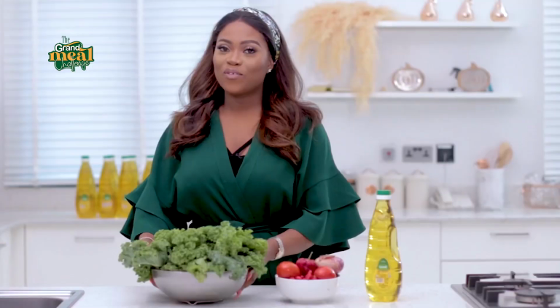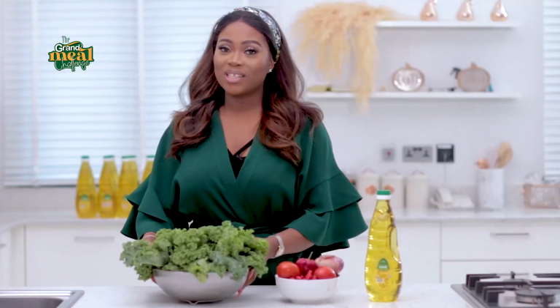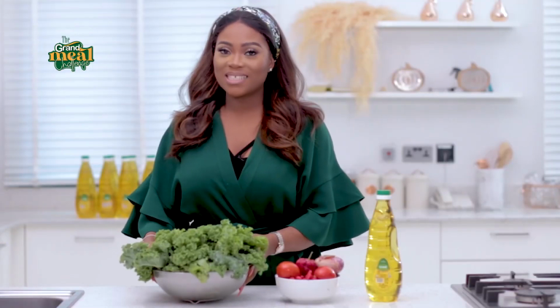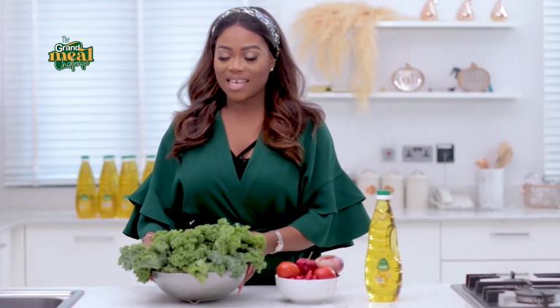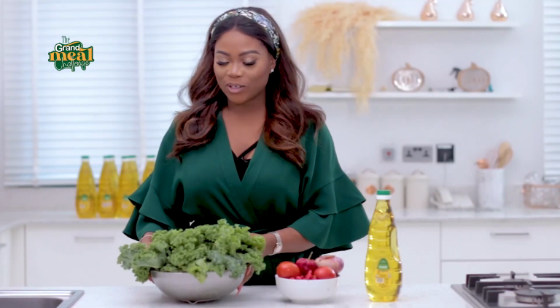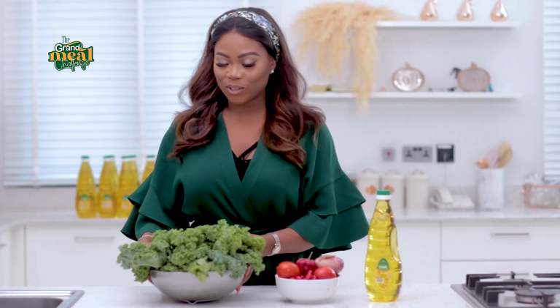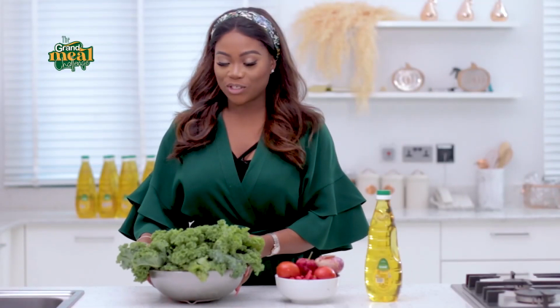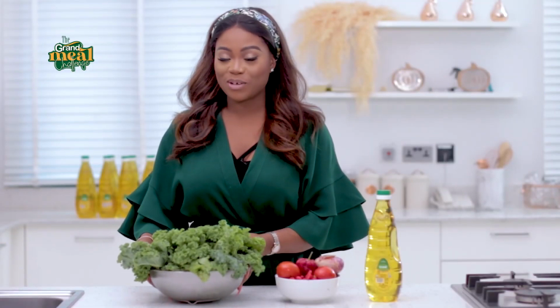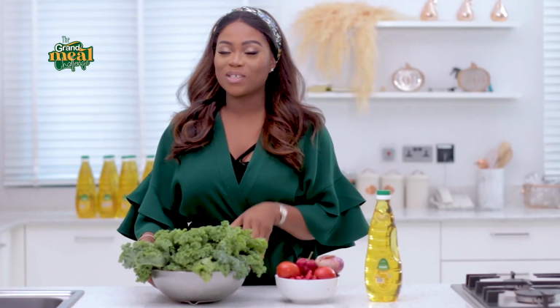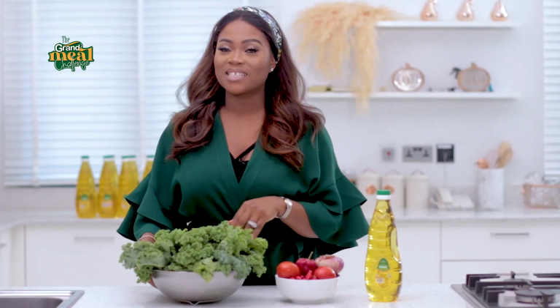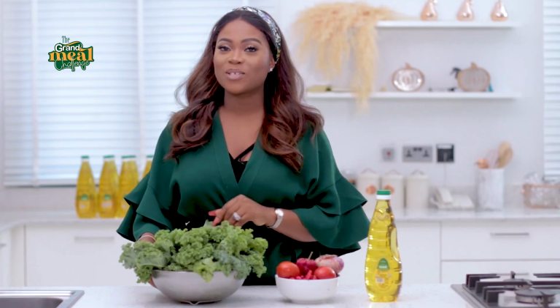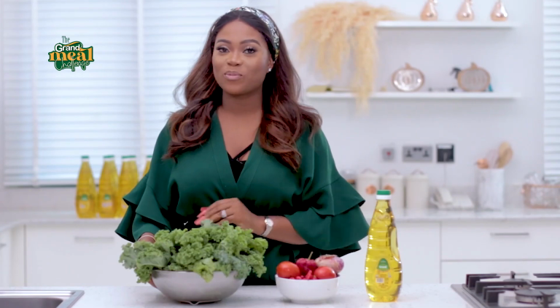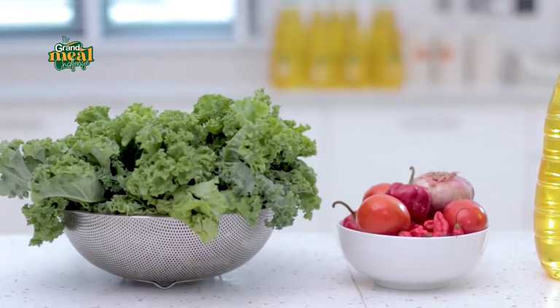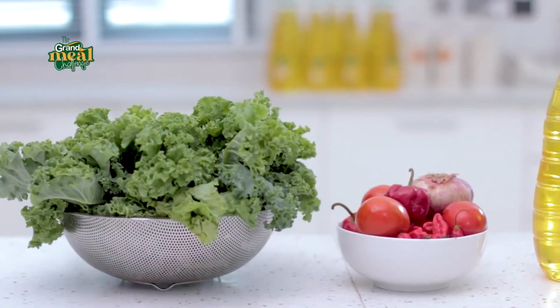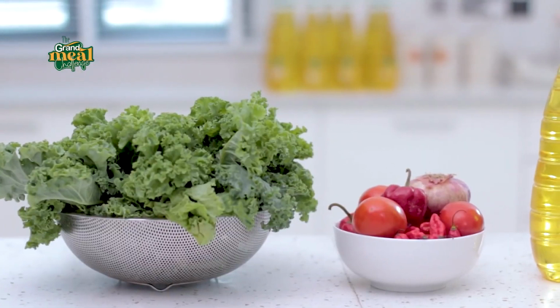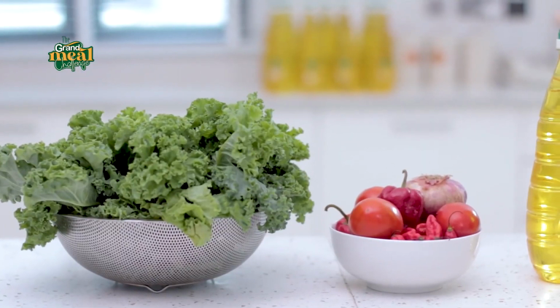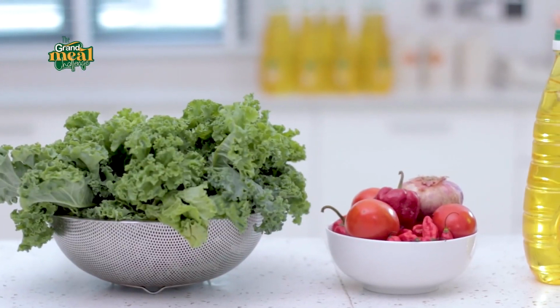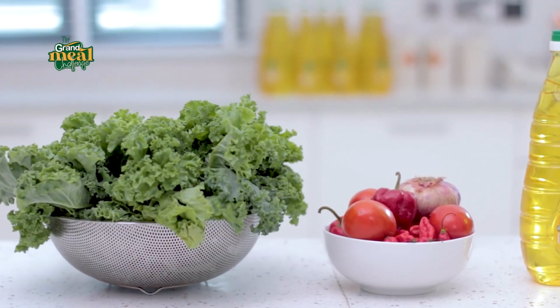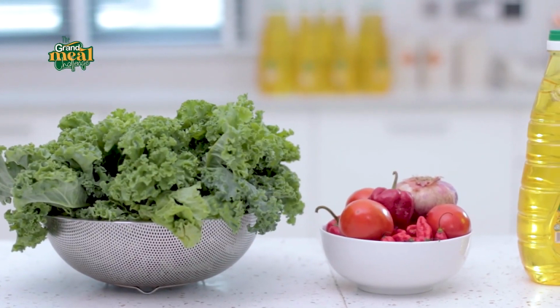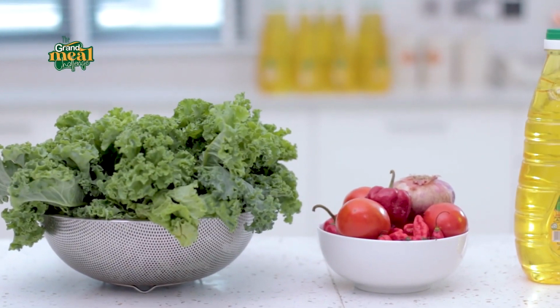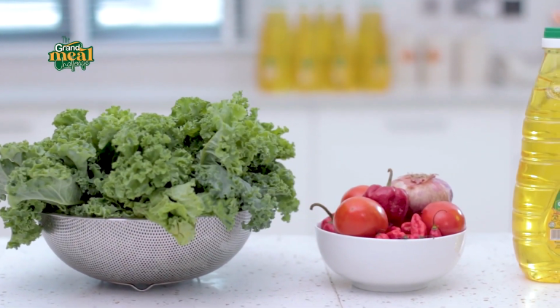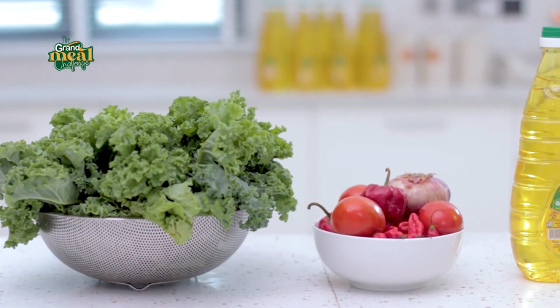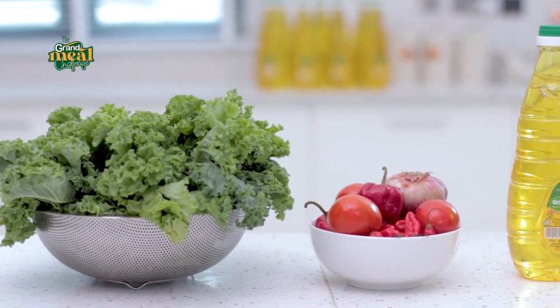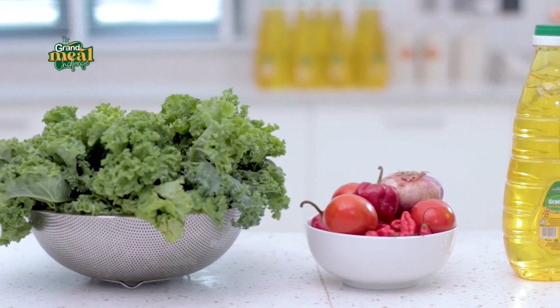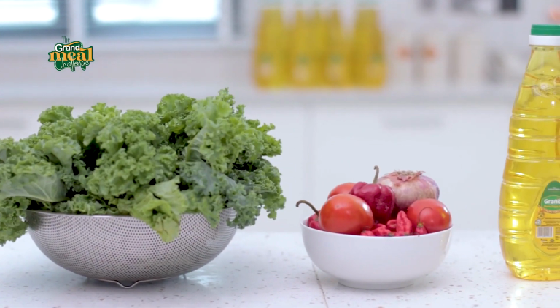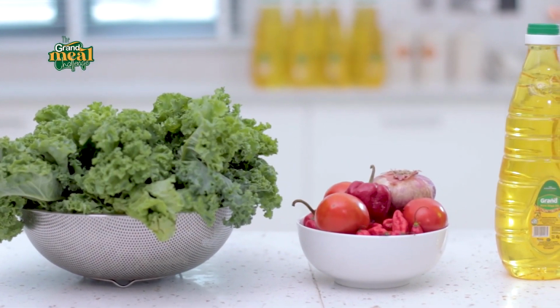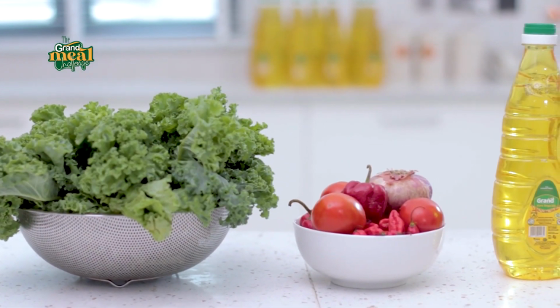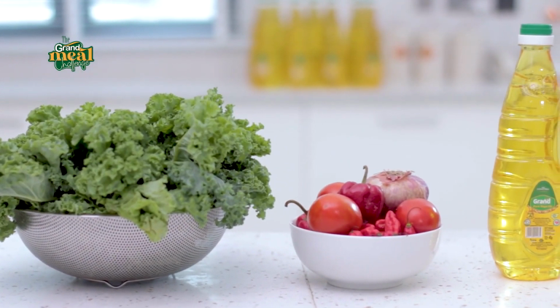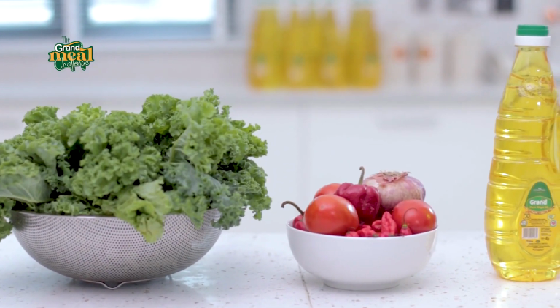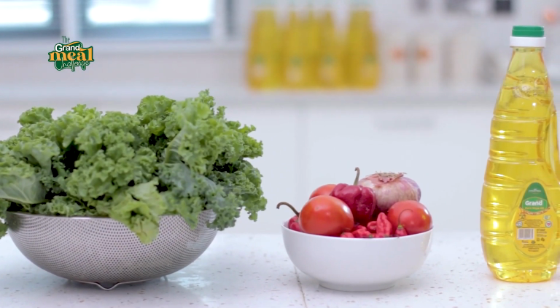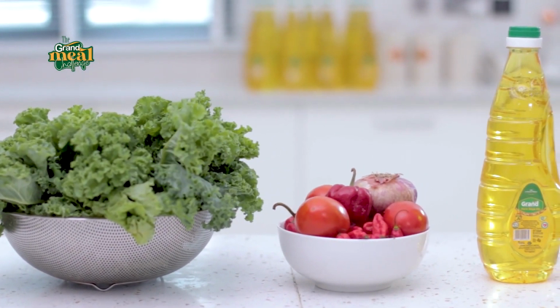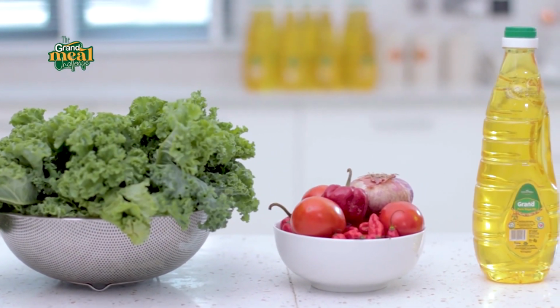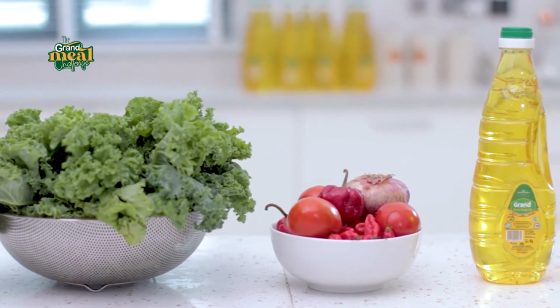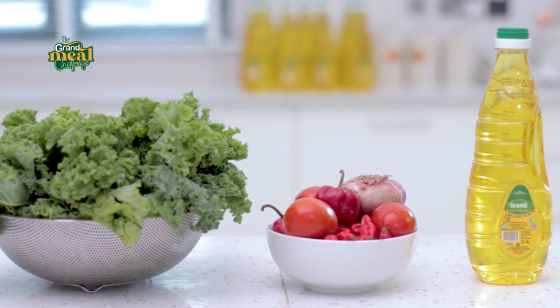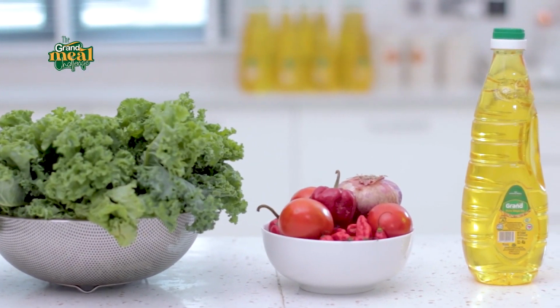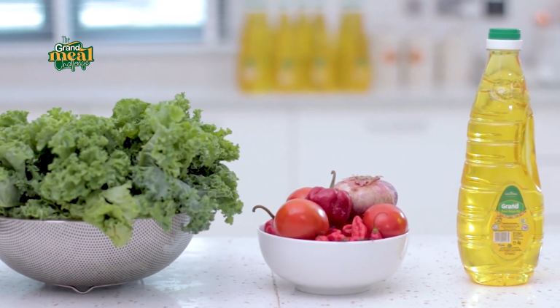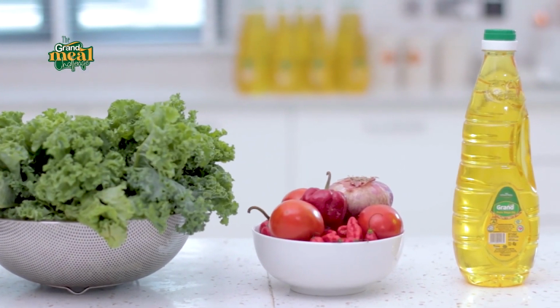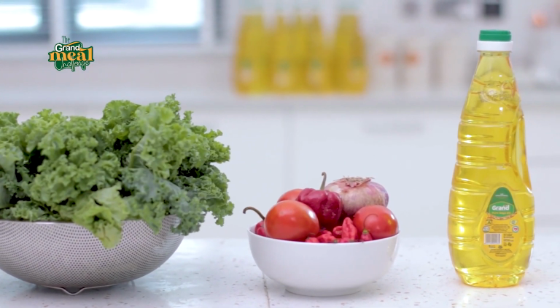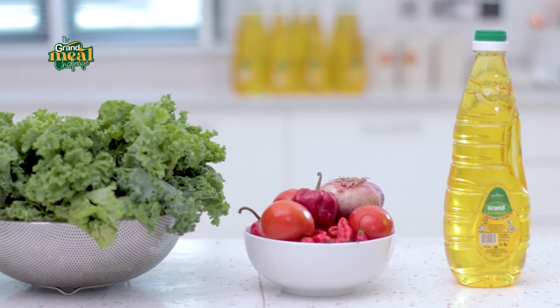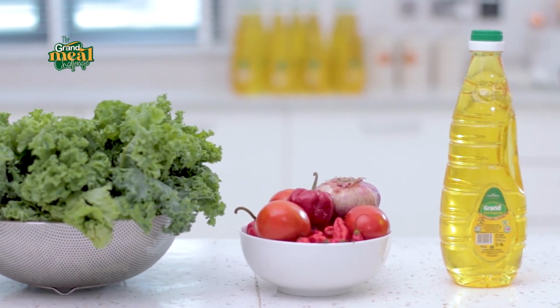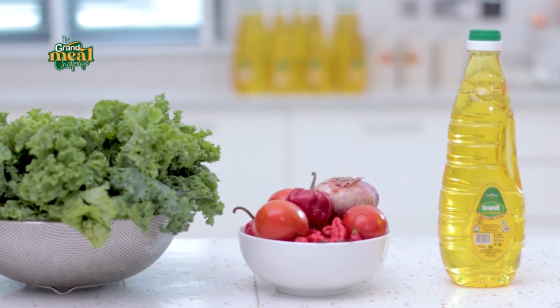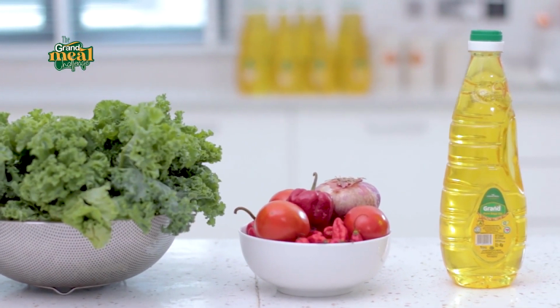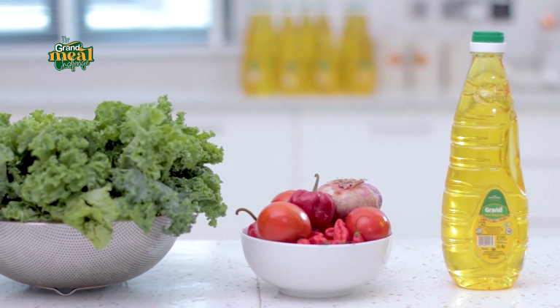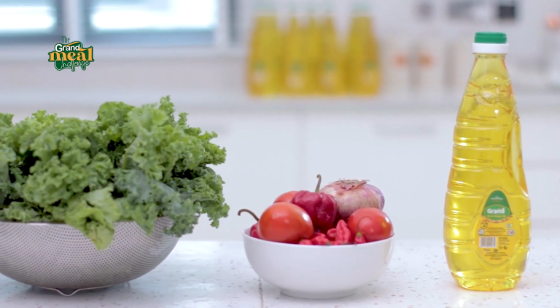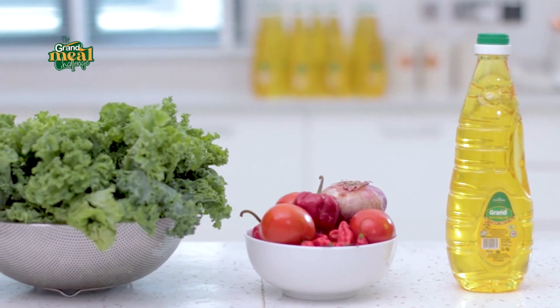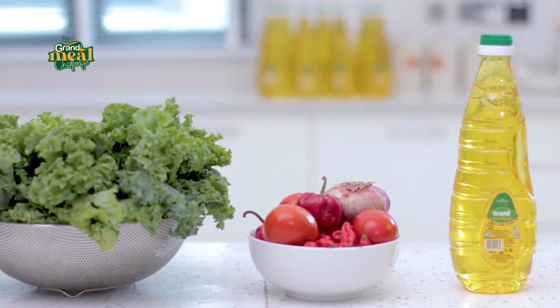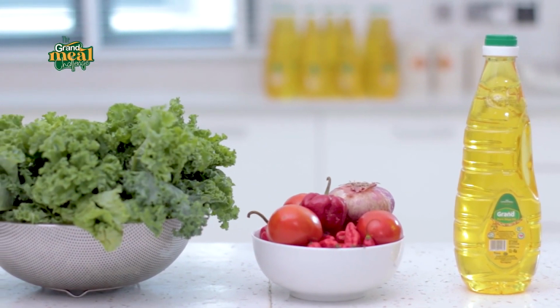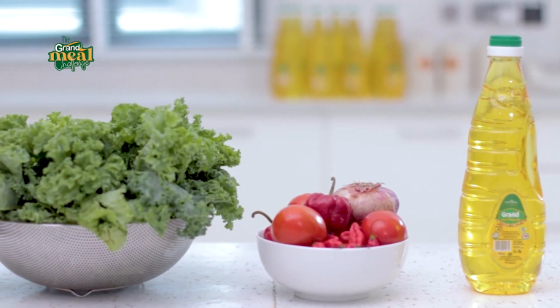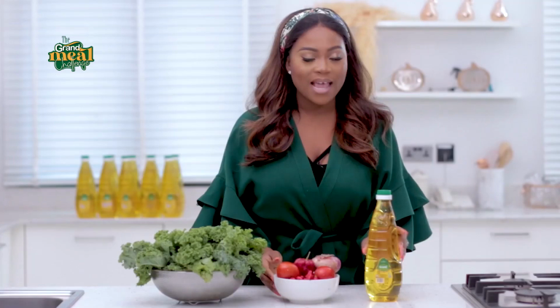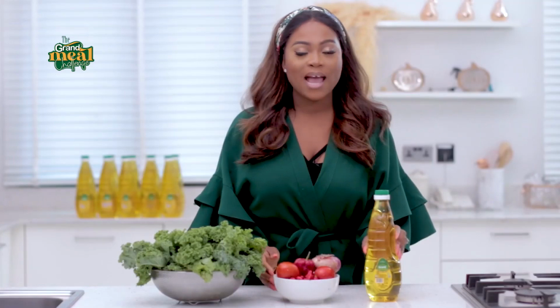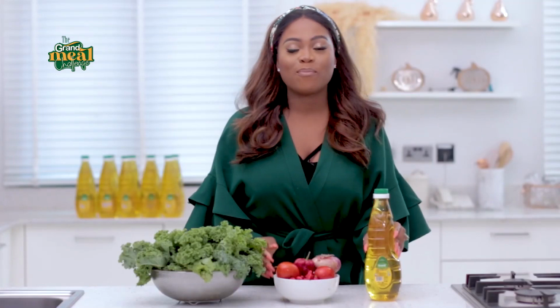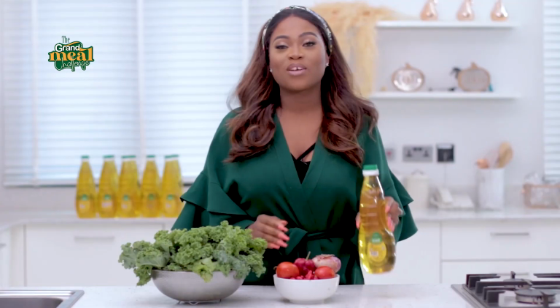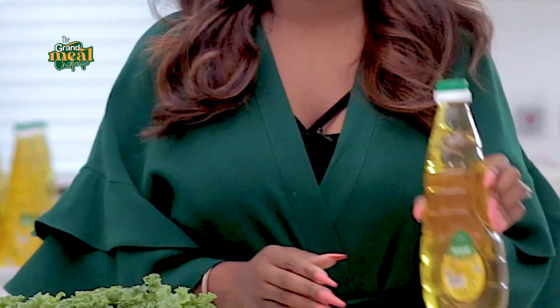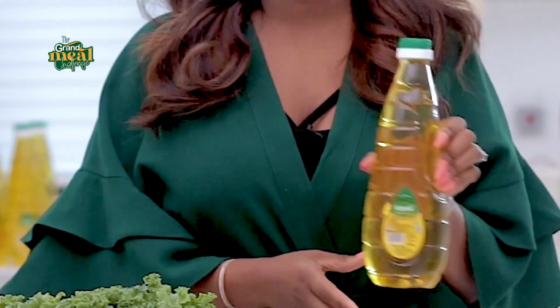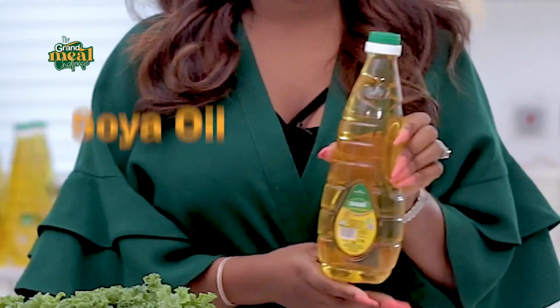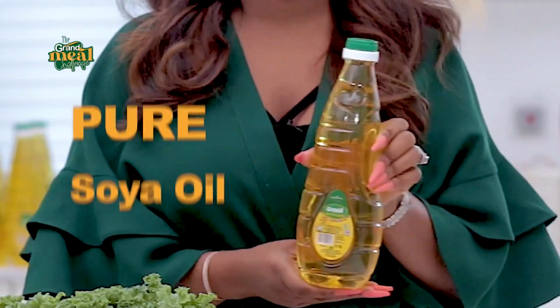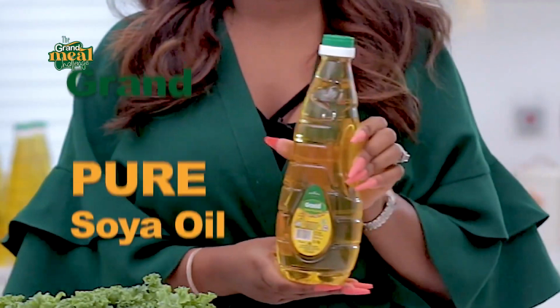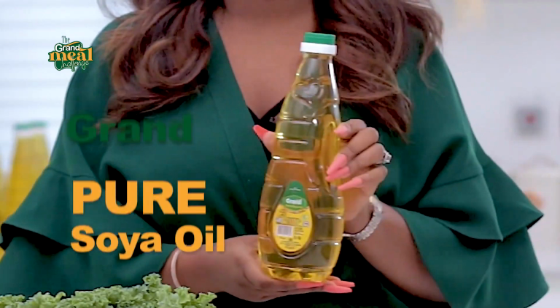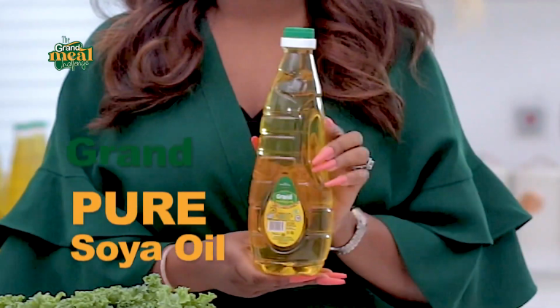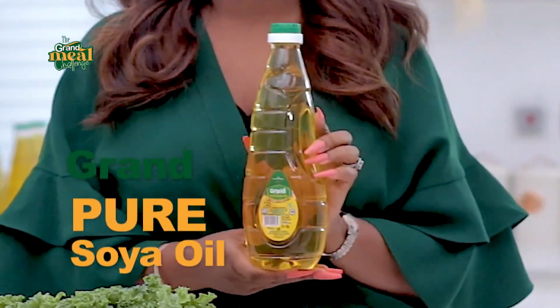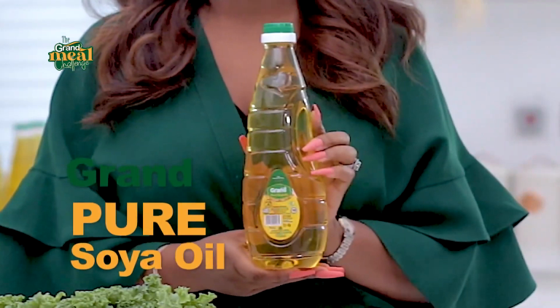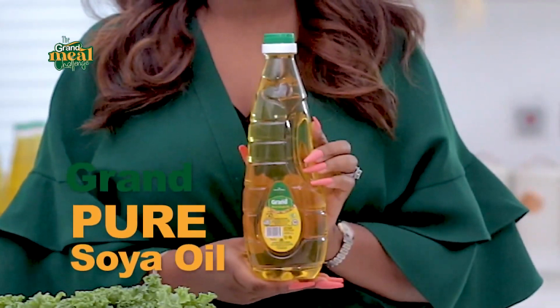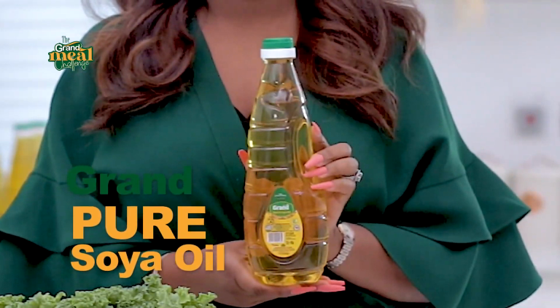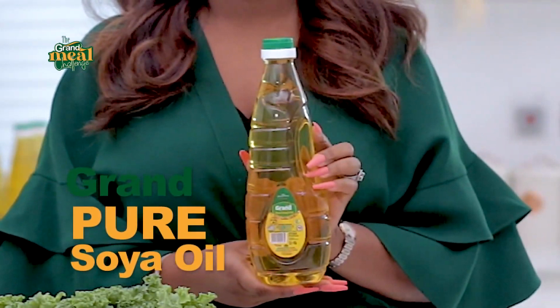For this kale stew, I'm using some fresh kale, some tomatoes, tatache, onions, fresh pepper, and my Grand Pure Soya Oil.